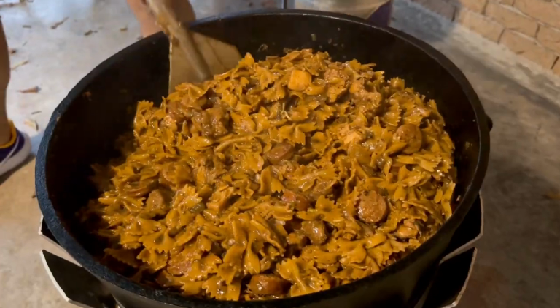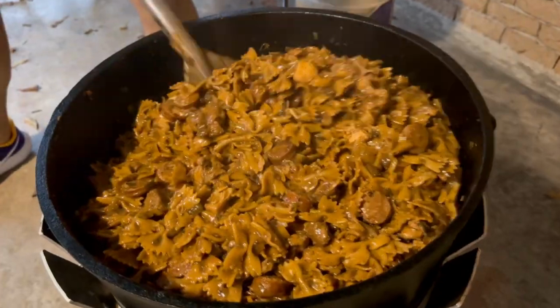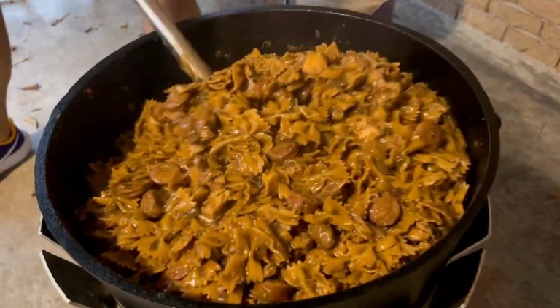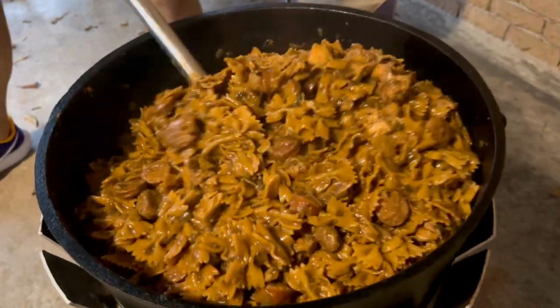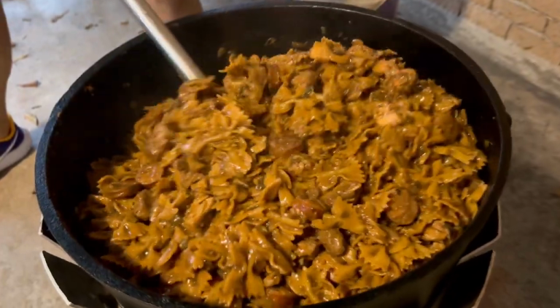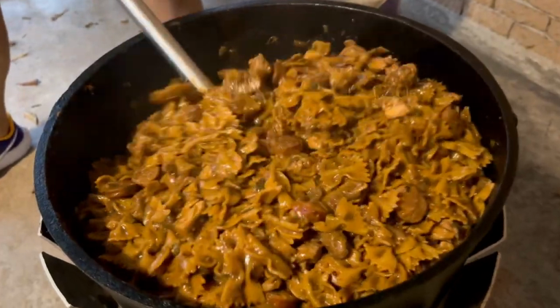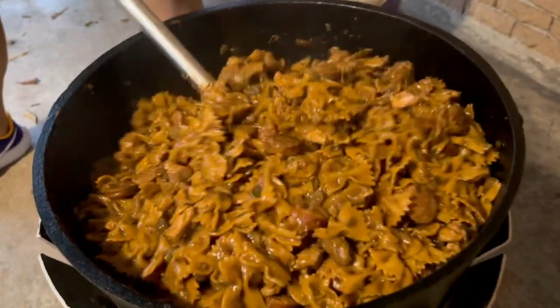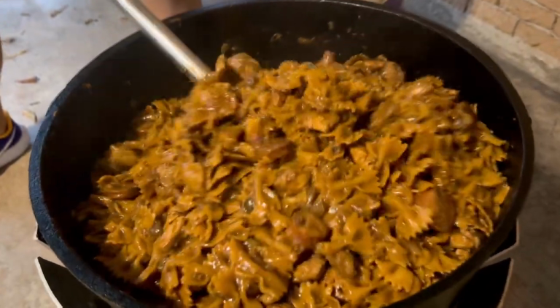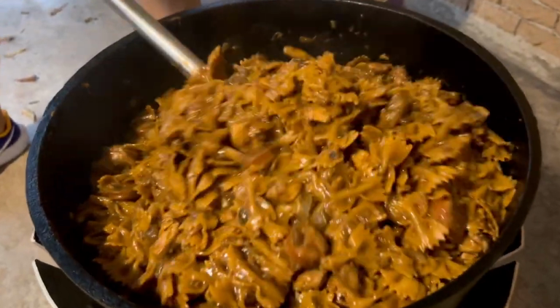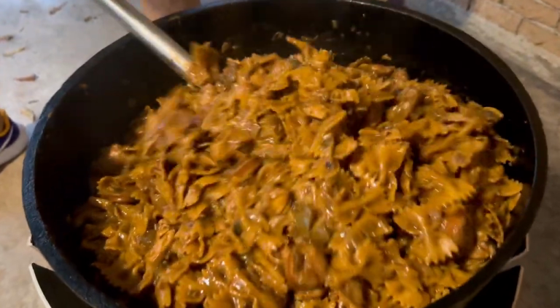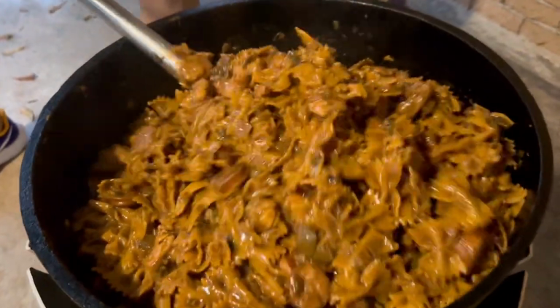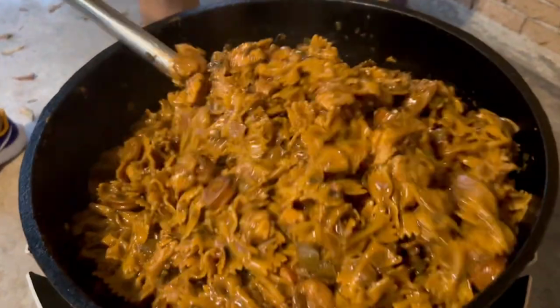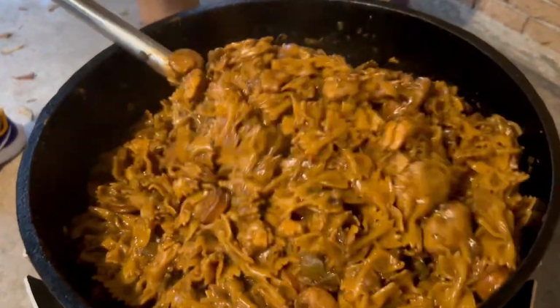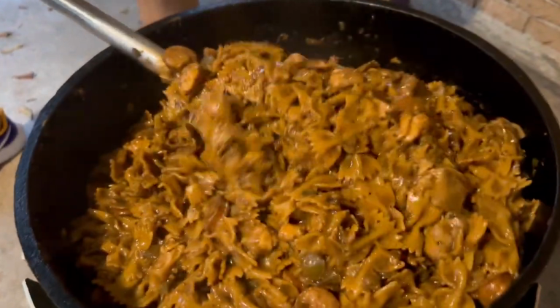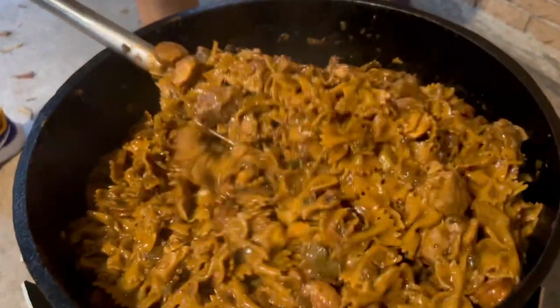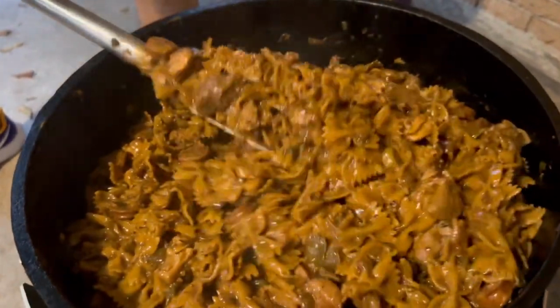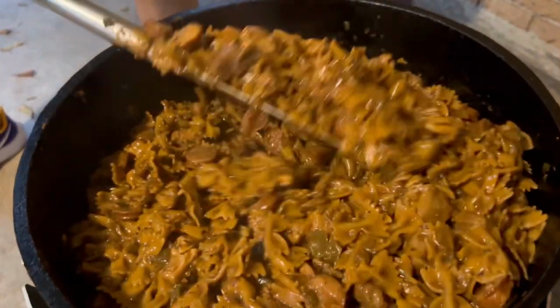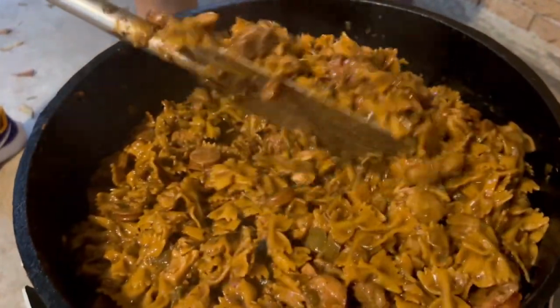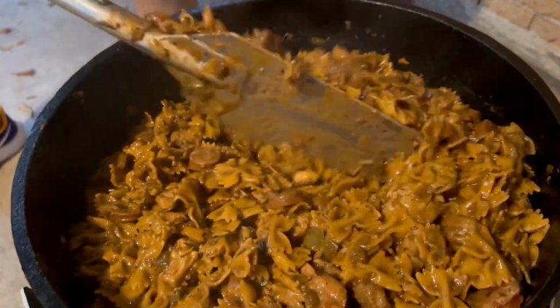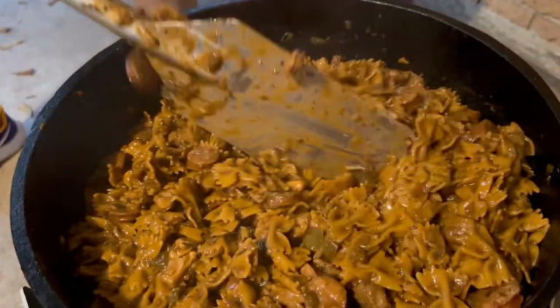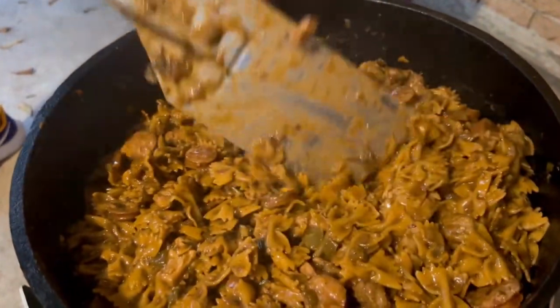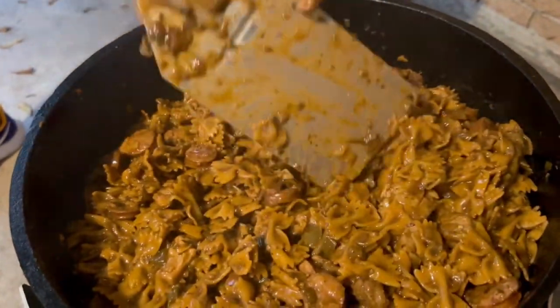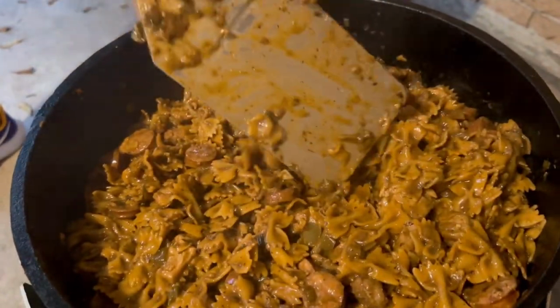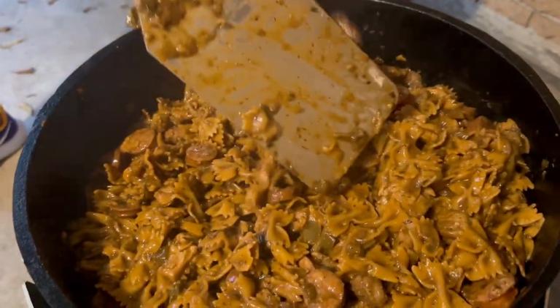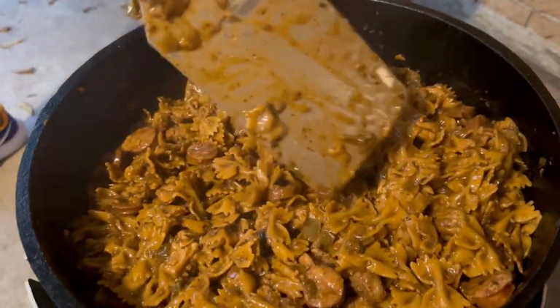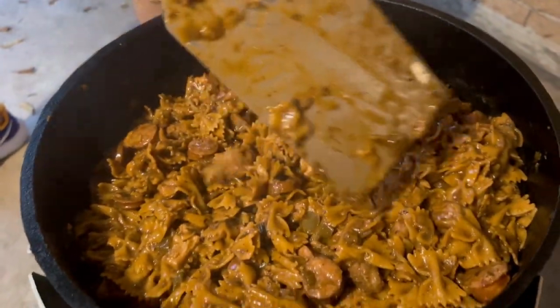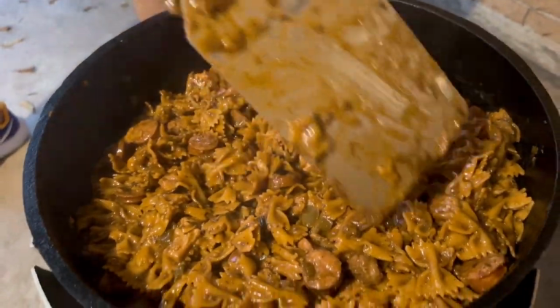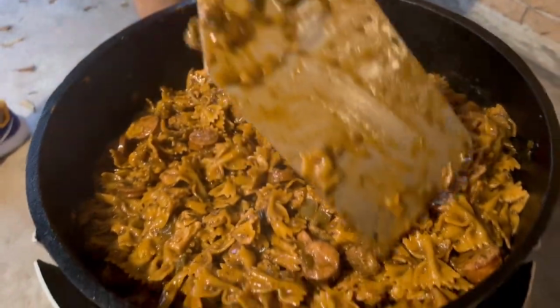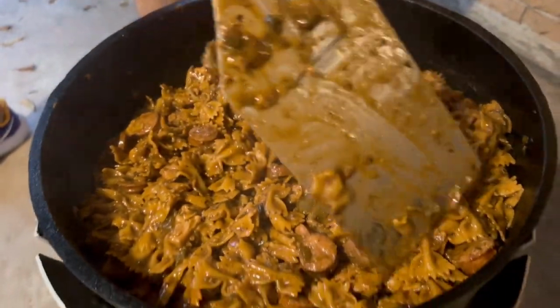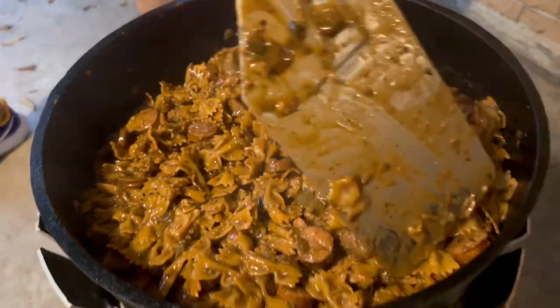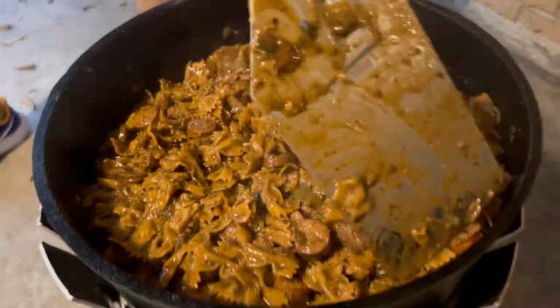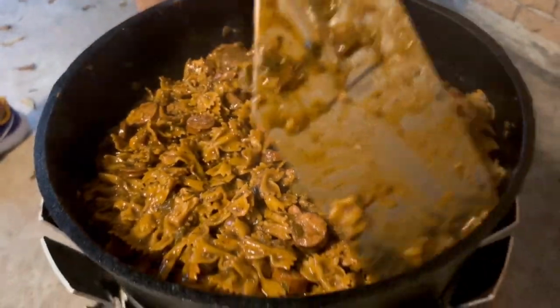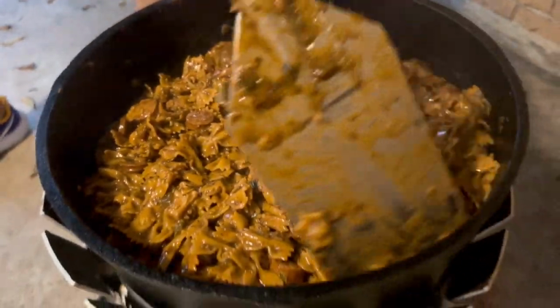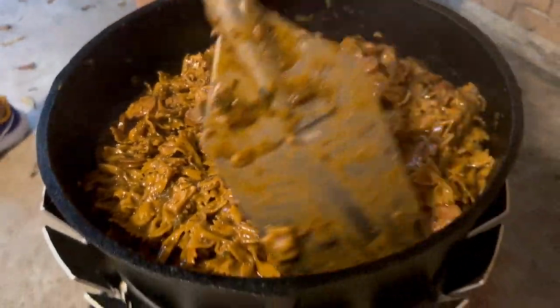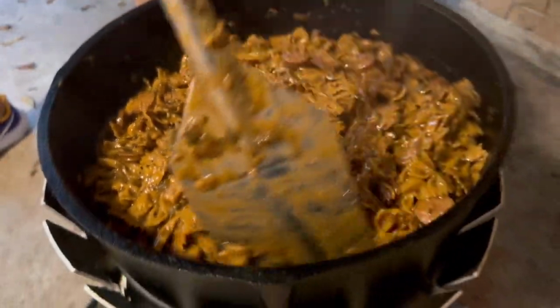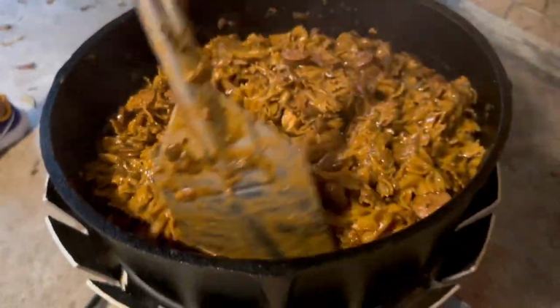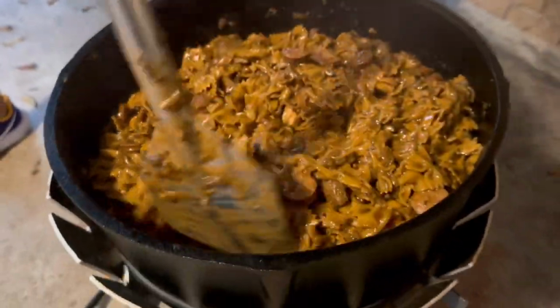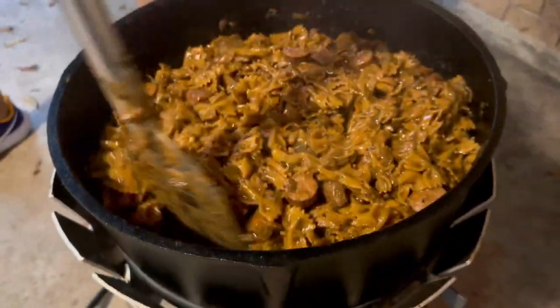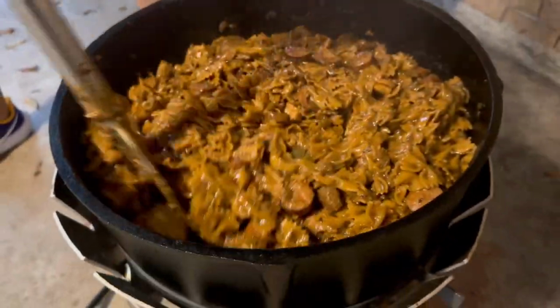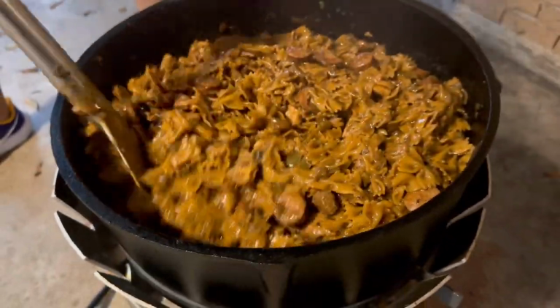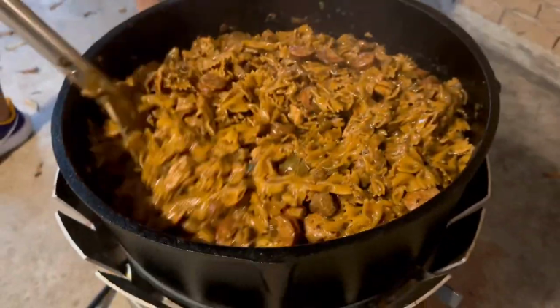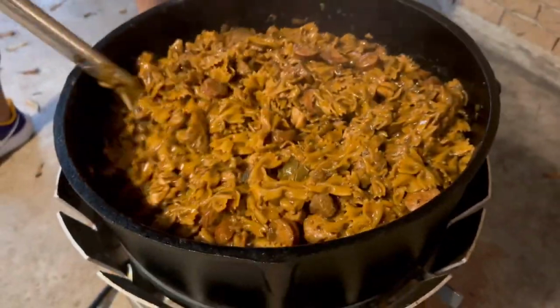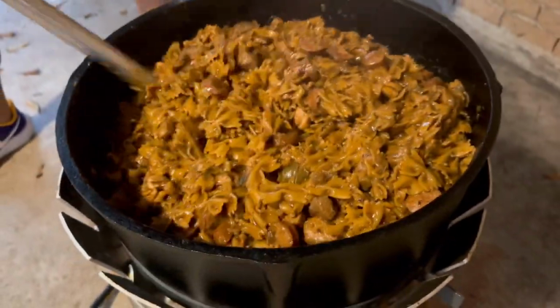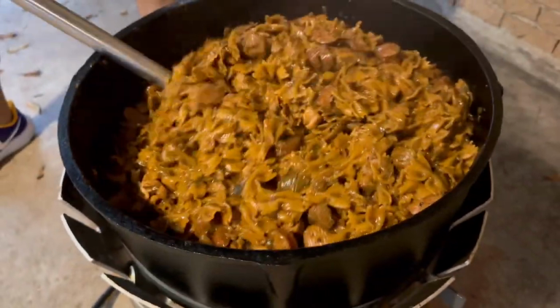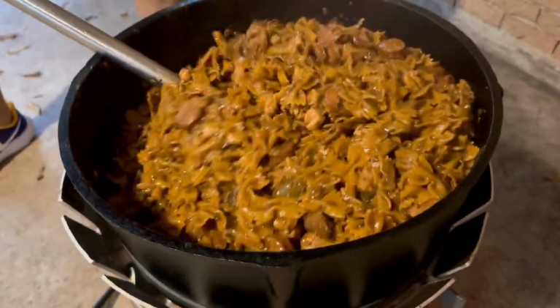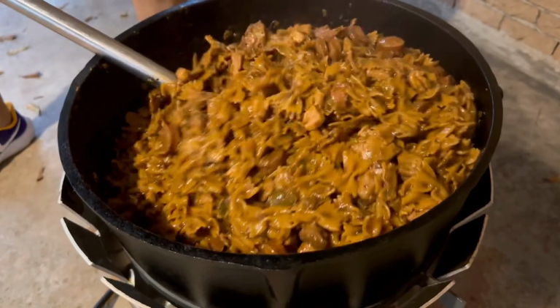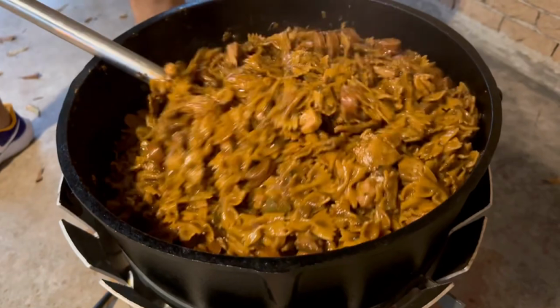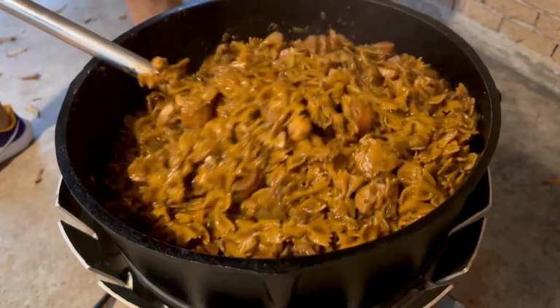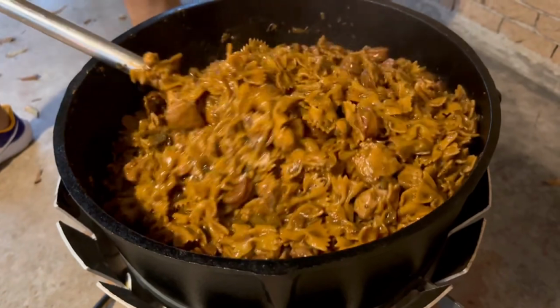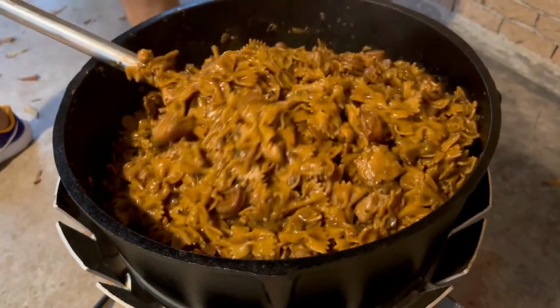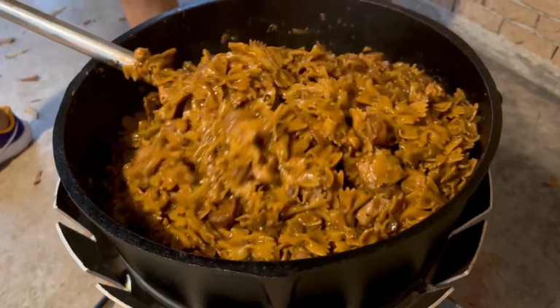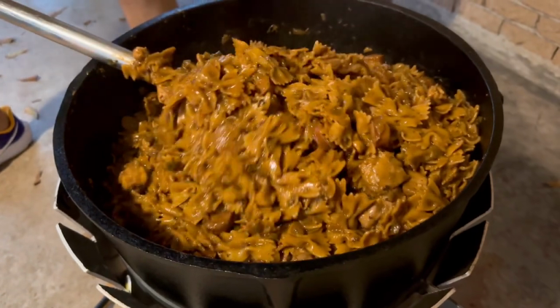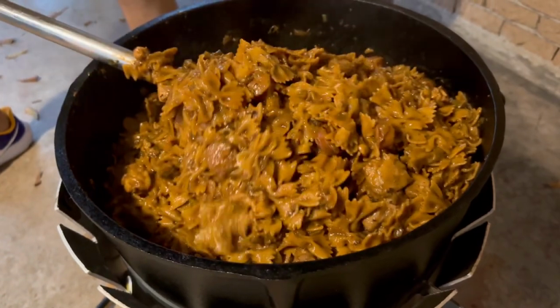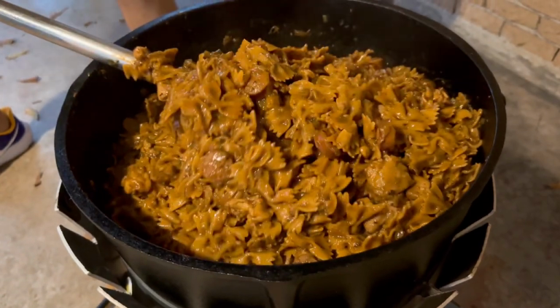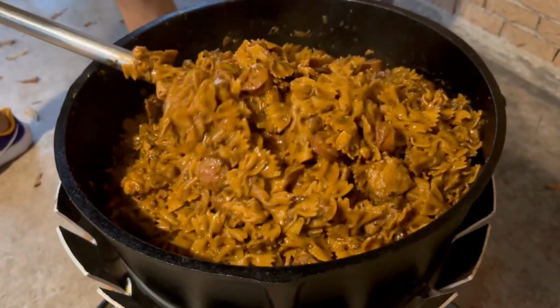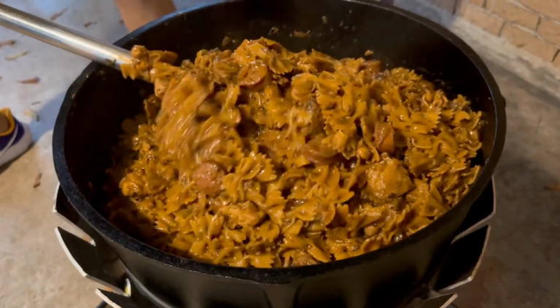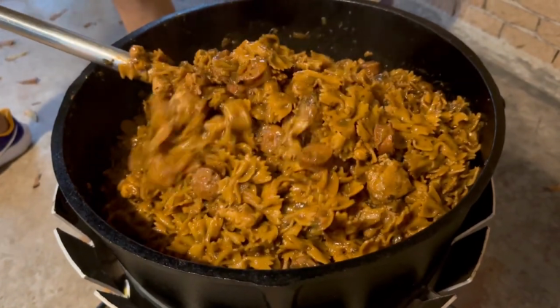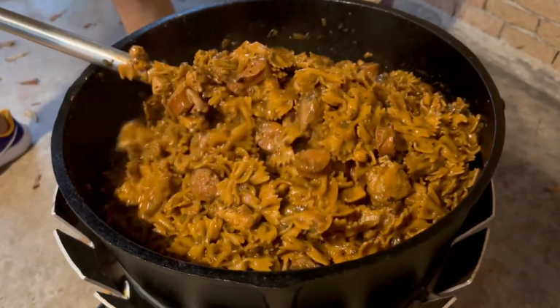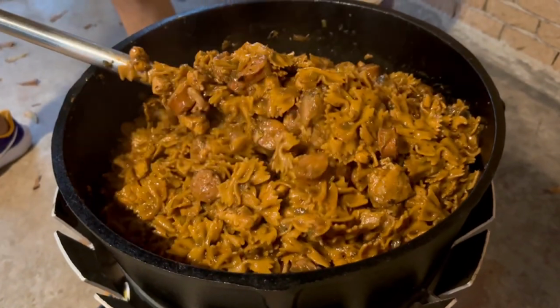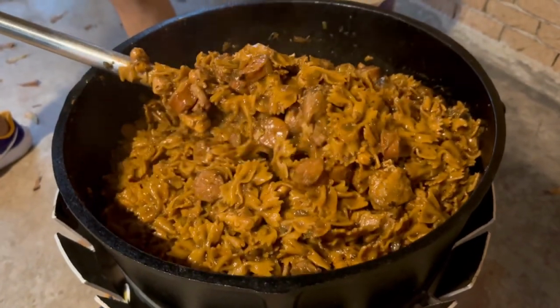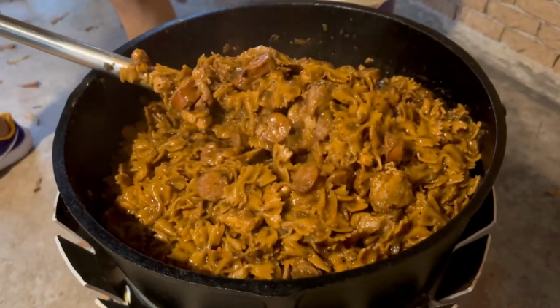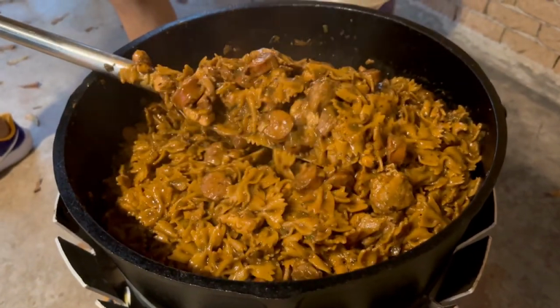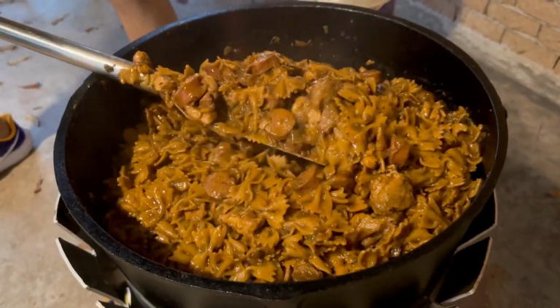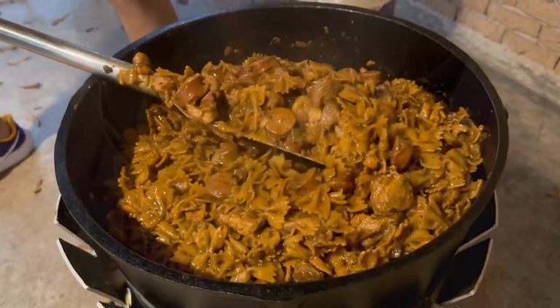What's up ladies and gentlemen? If you're looking to make pastalaya in your black iron pot, stick around. I'm going to show you how to get it done.